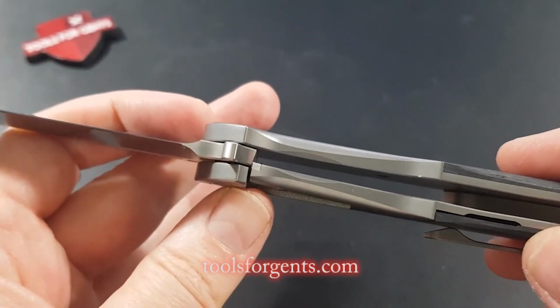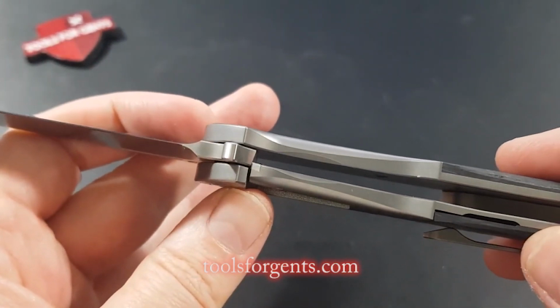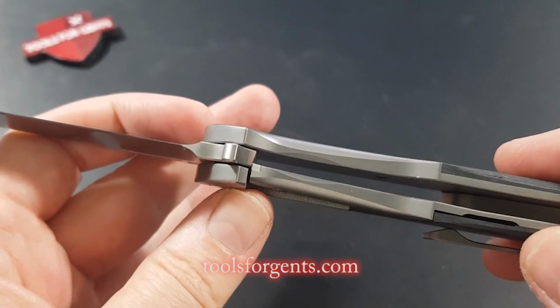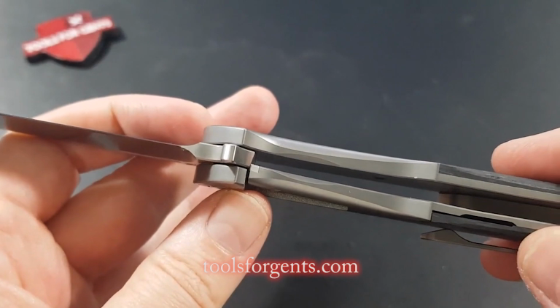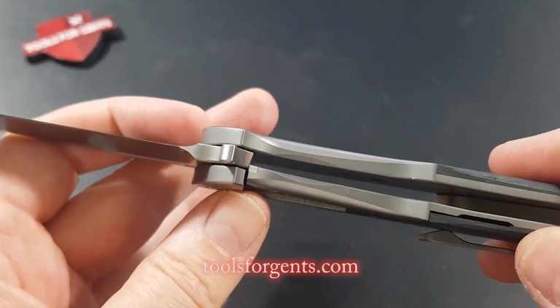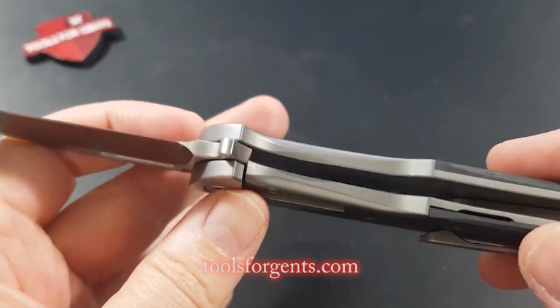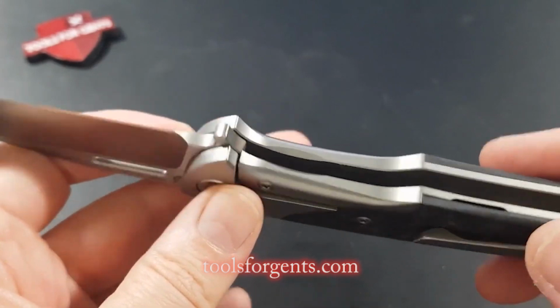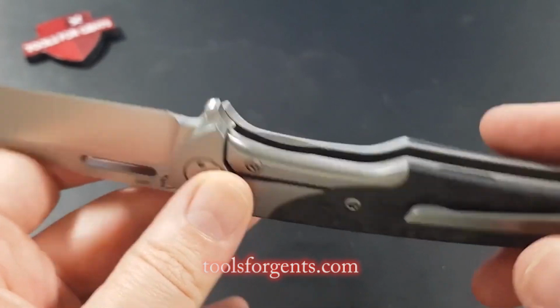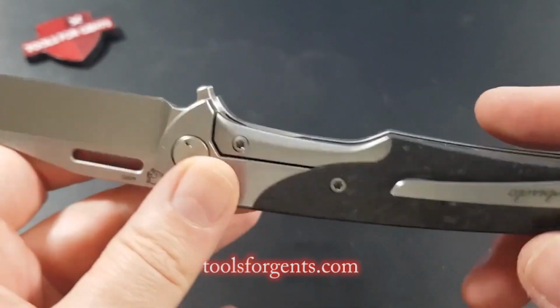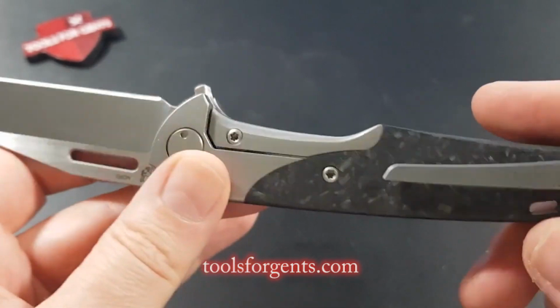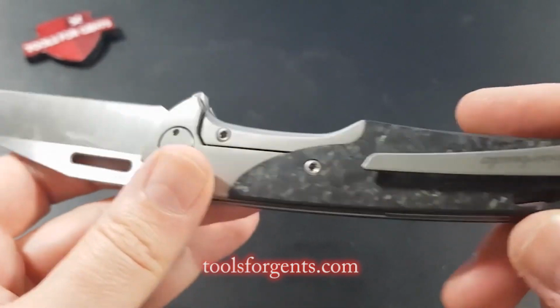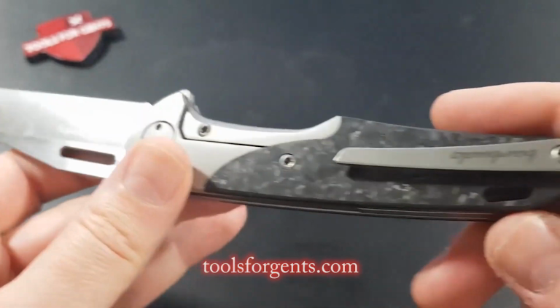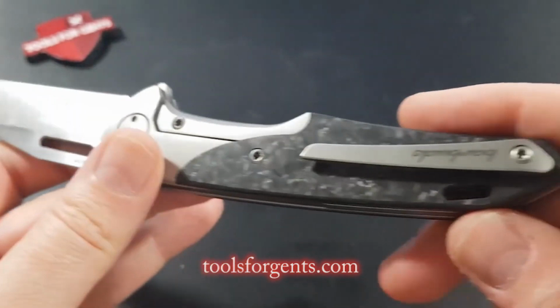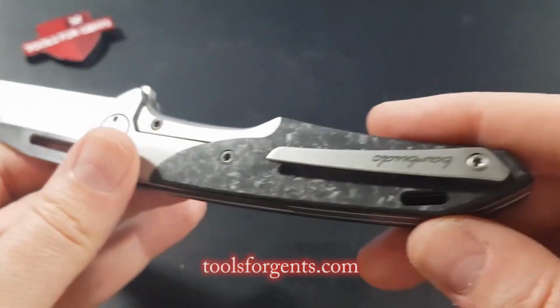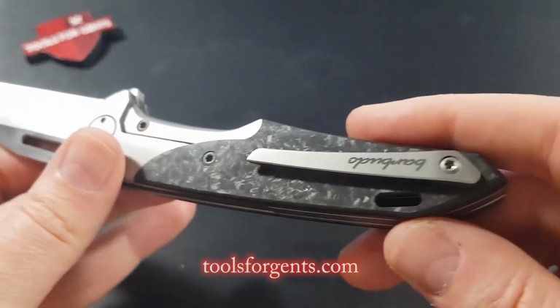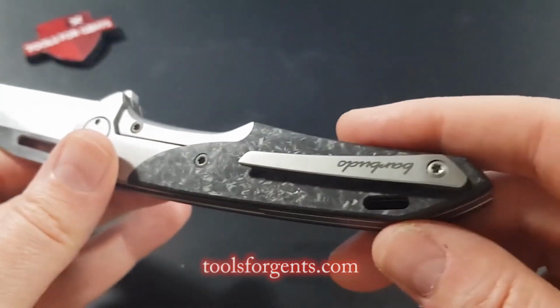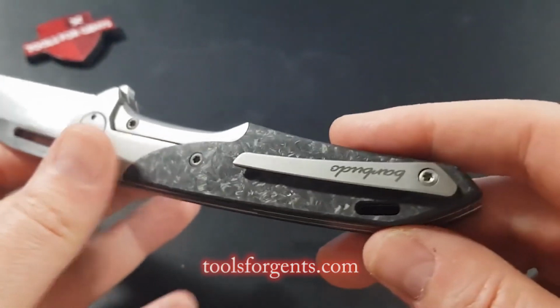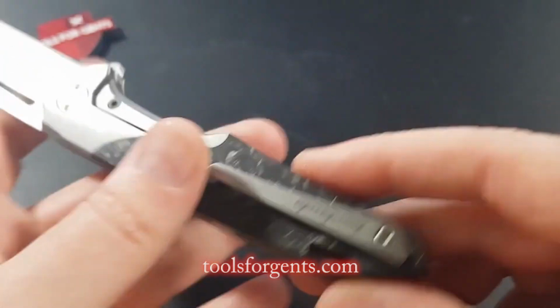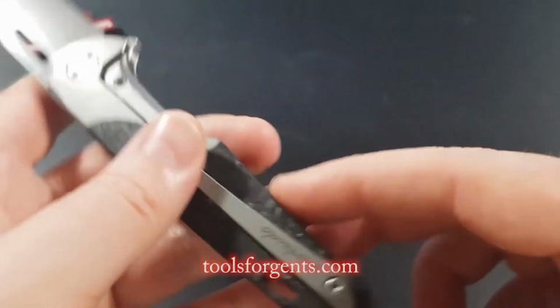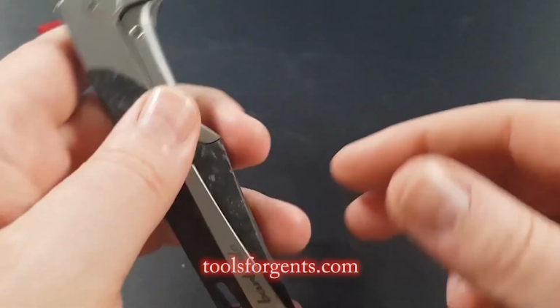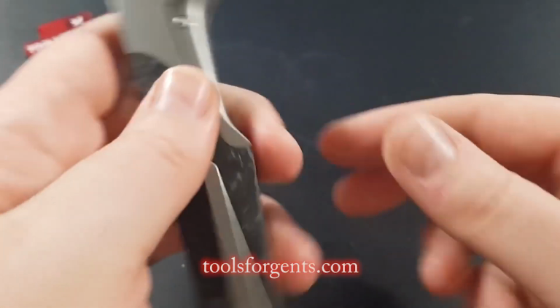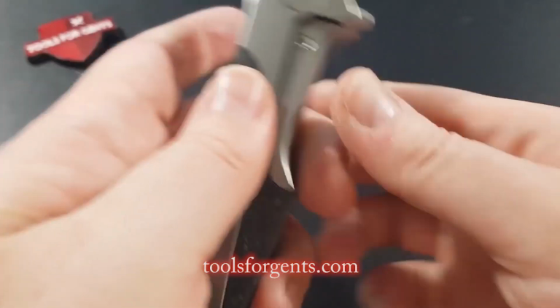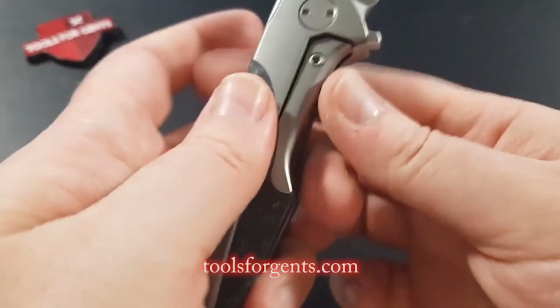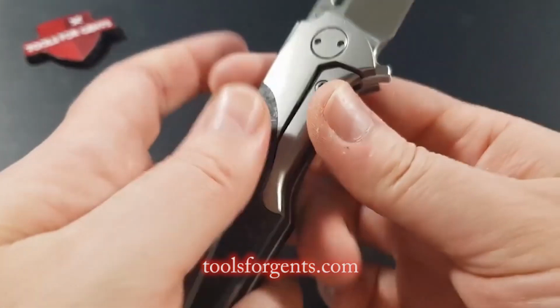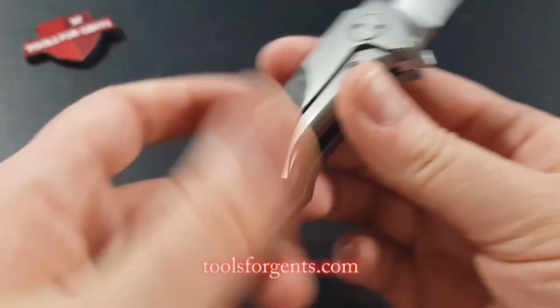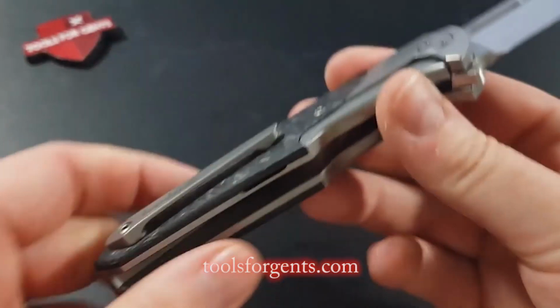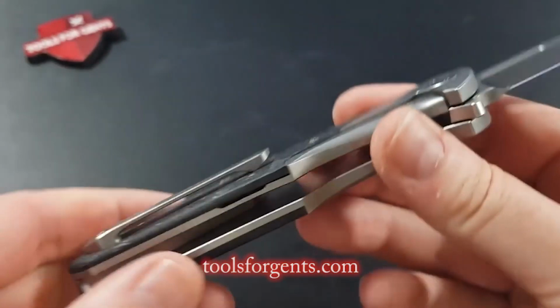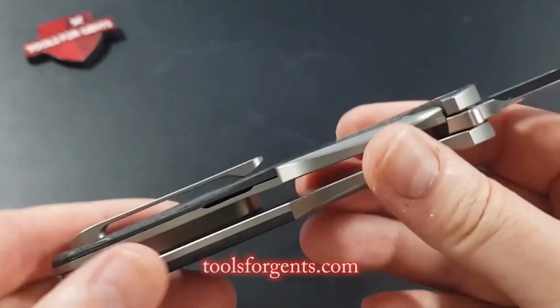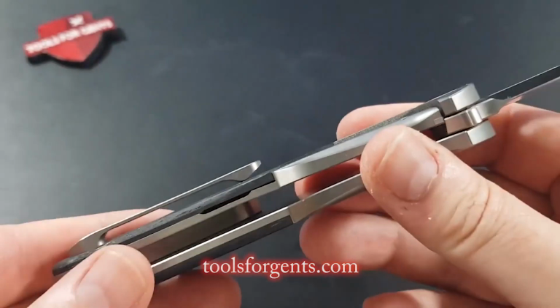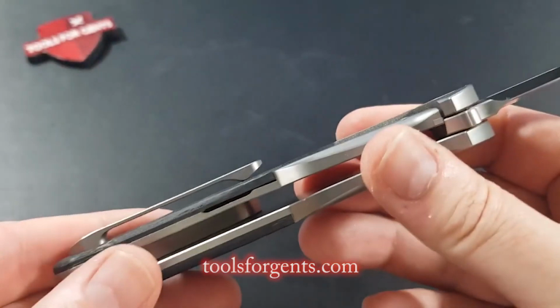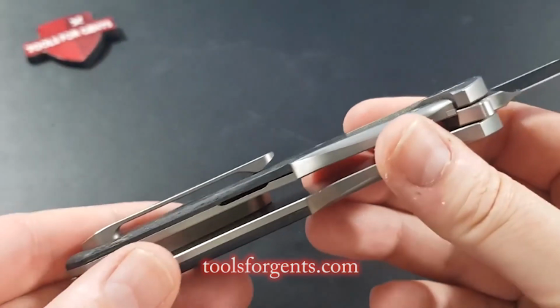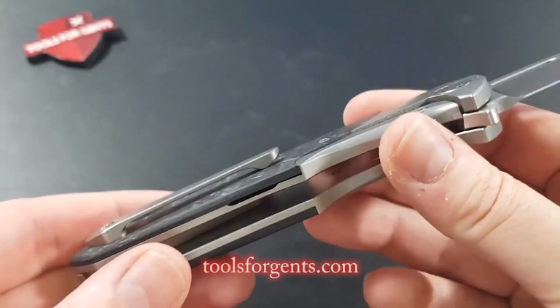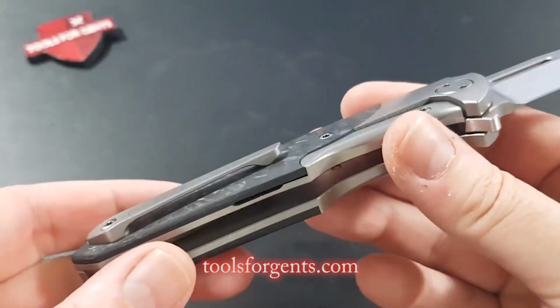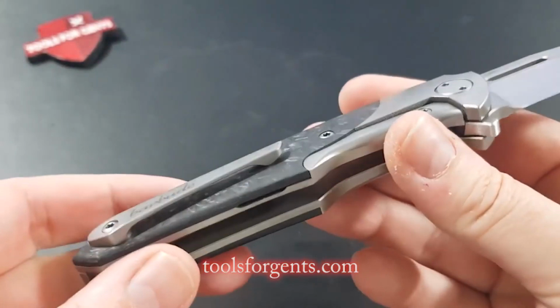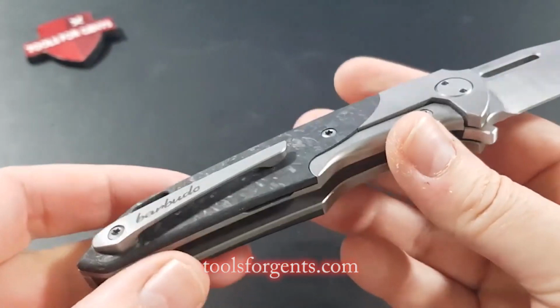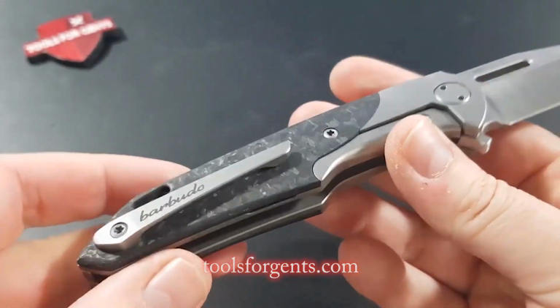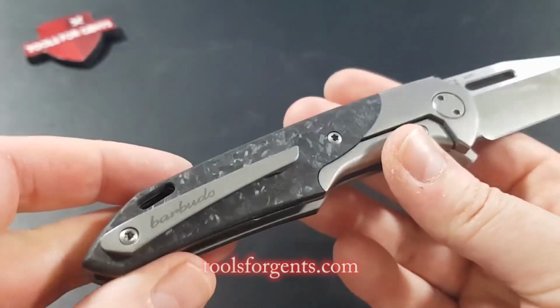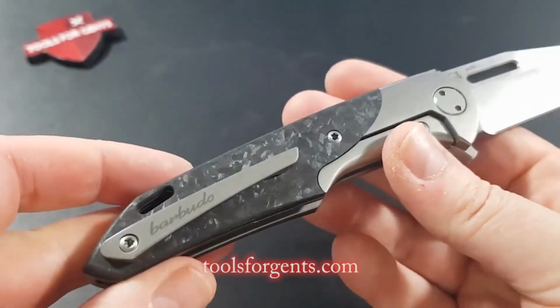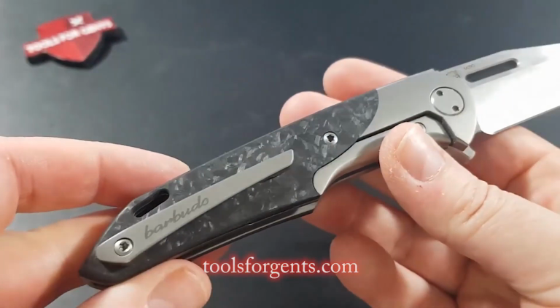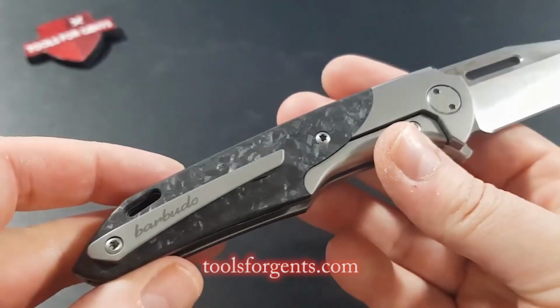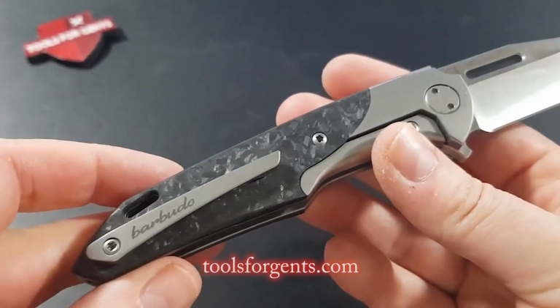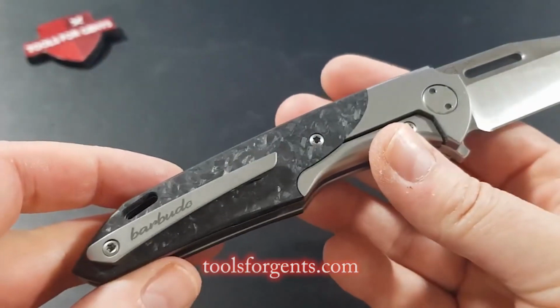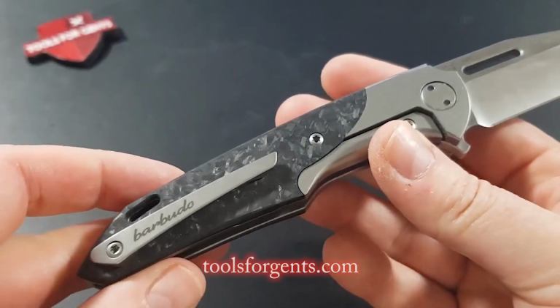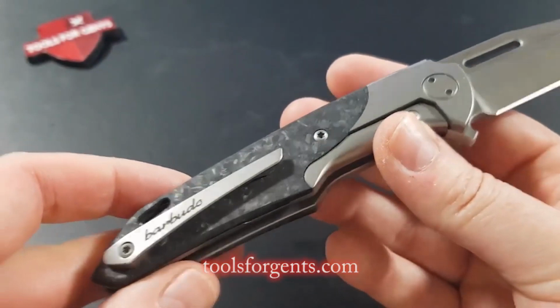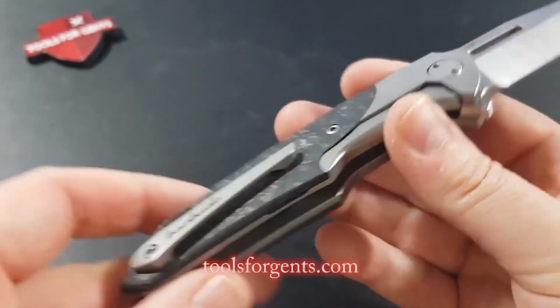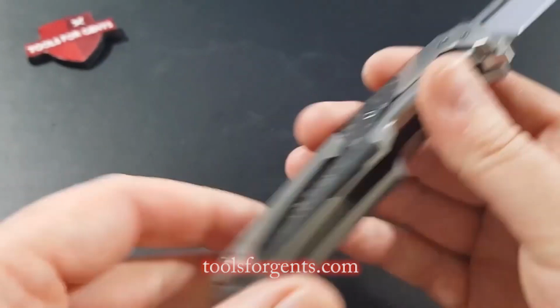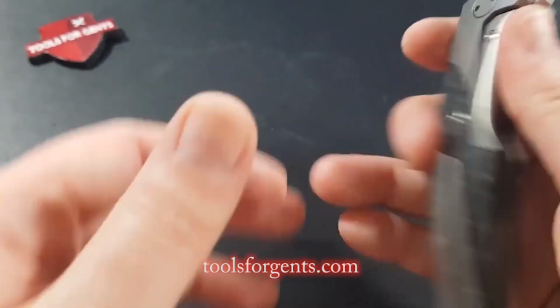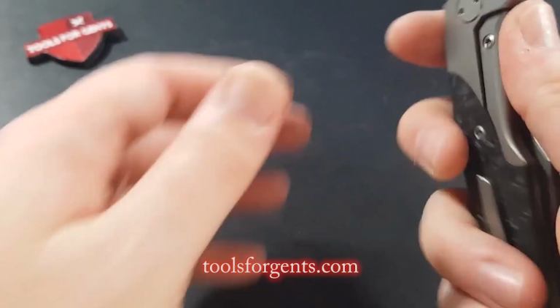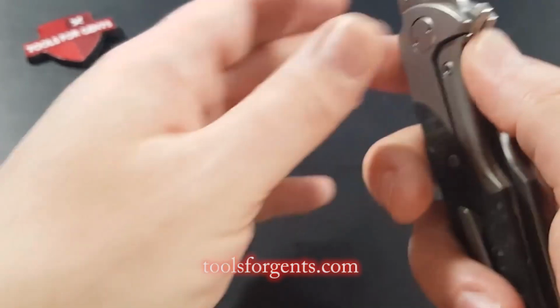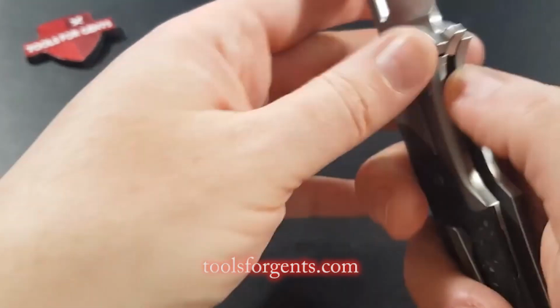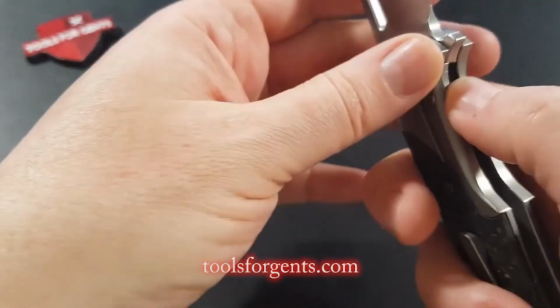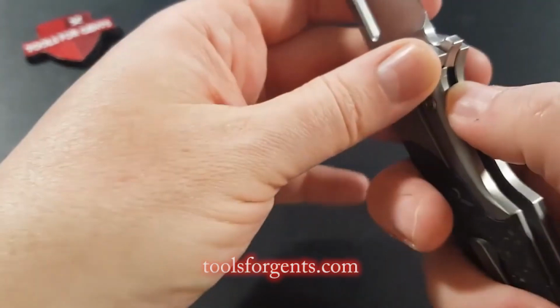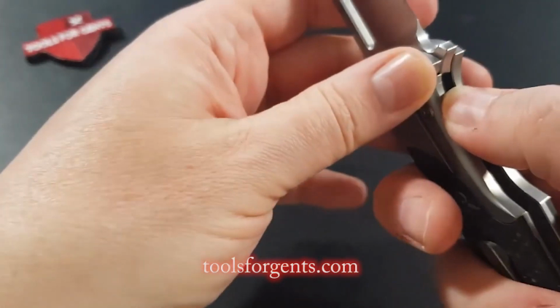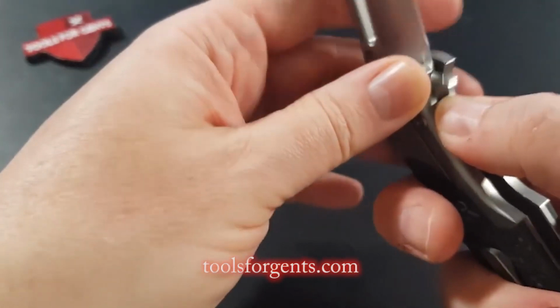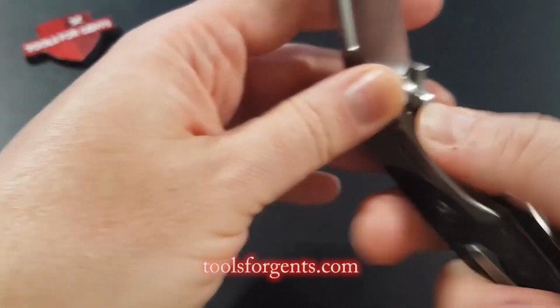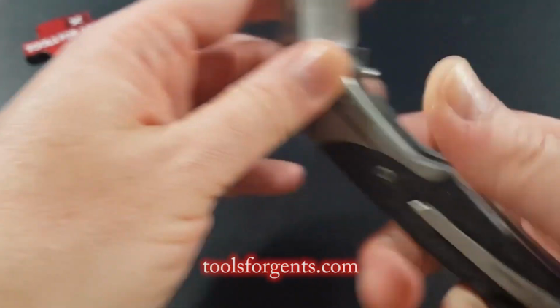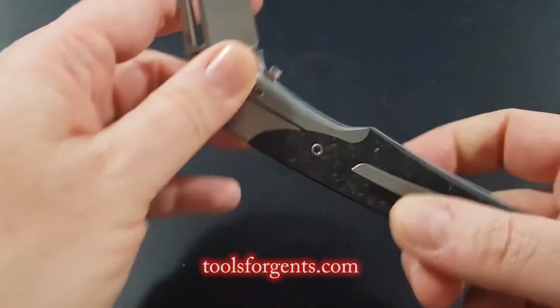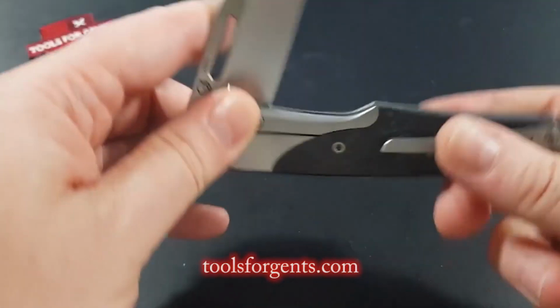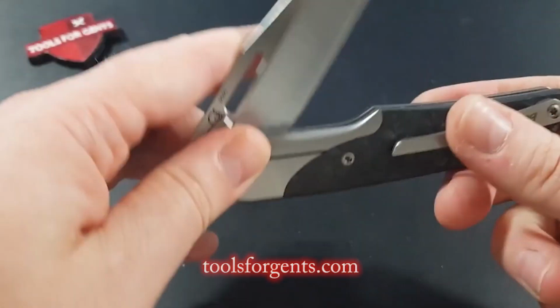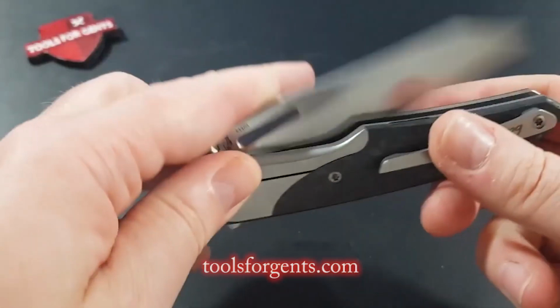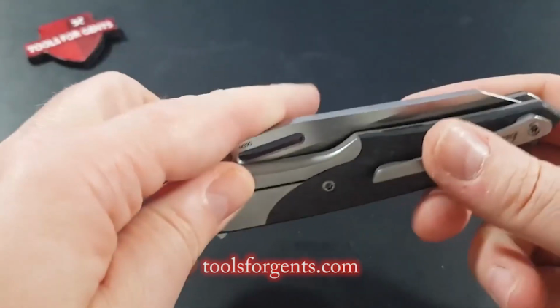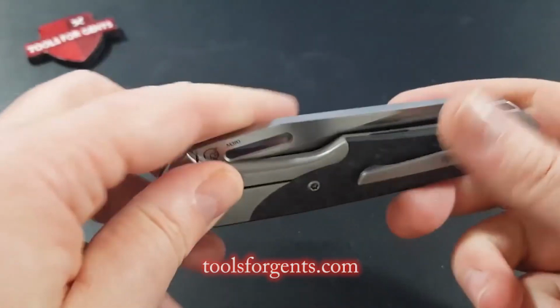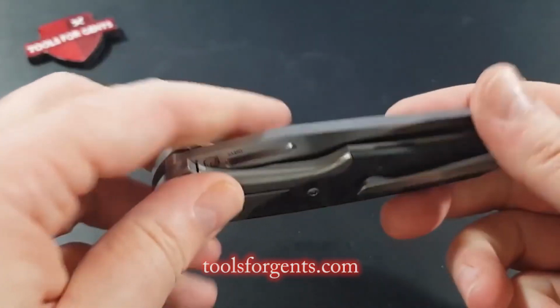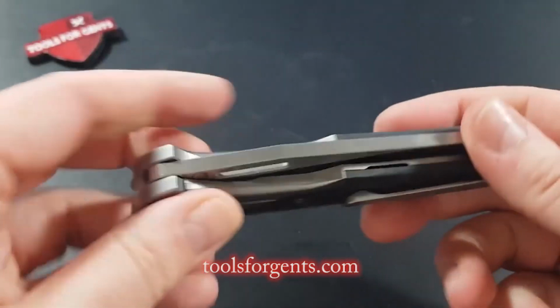The knife has a titanium clip to carry it well in your pocket. Although the knife is 210mm long, it weighs only 119g.